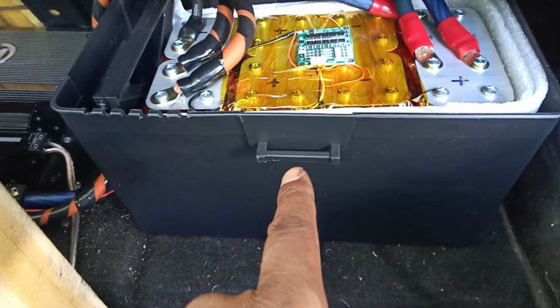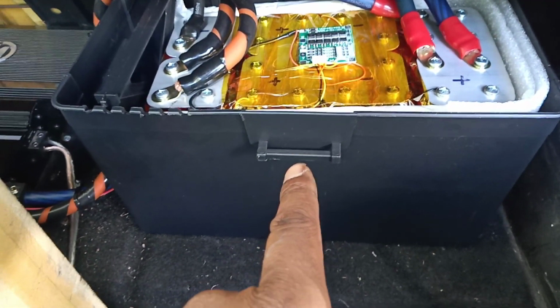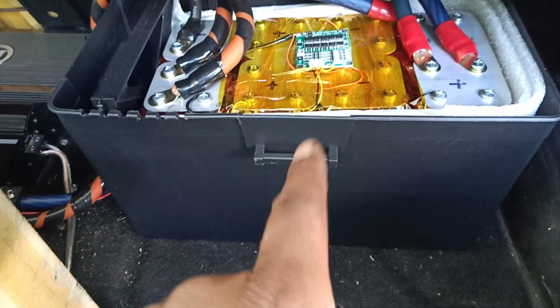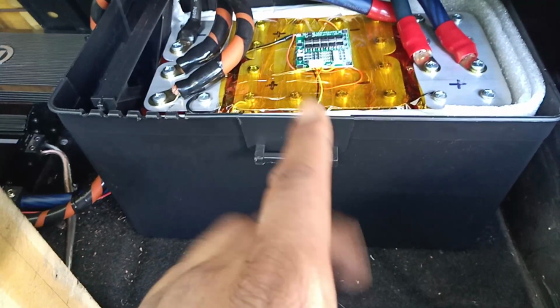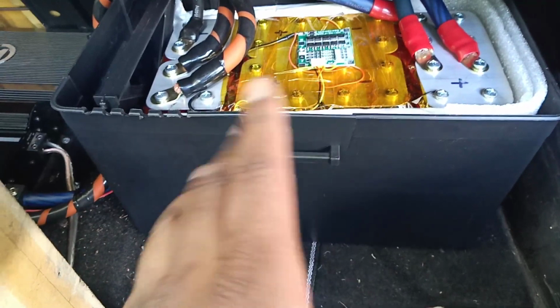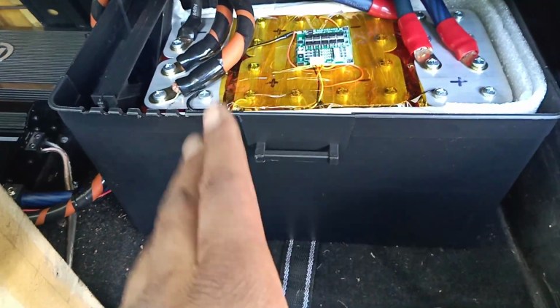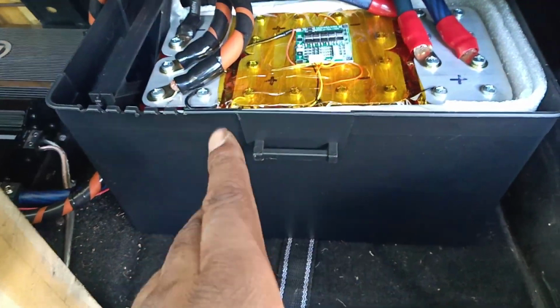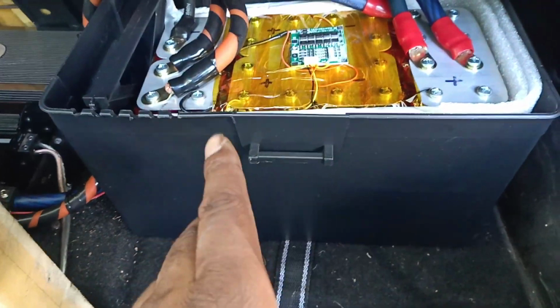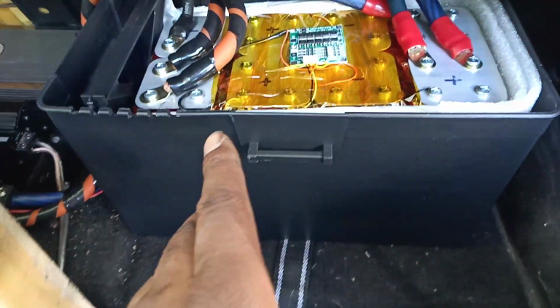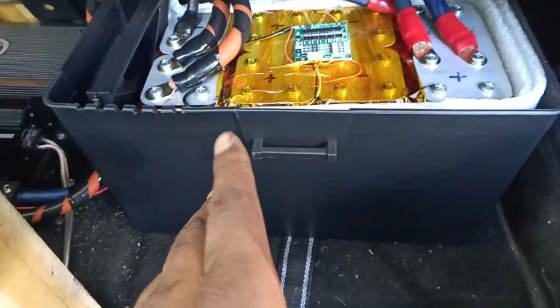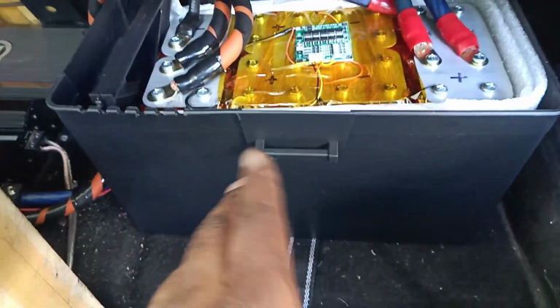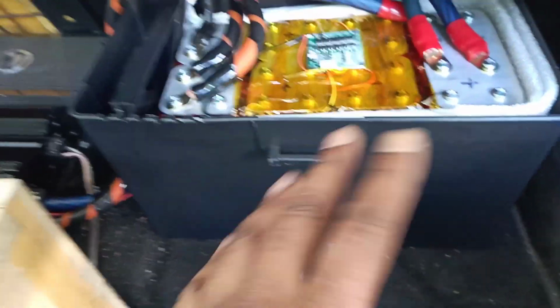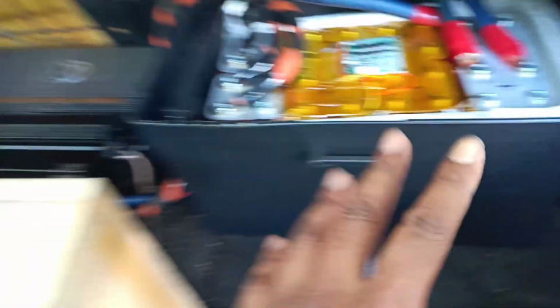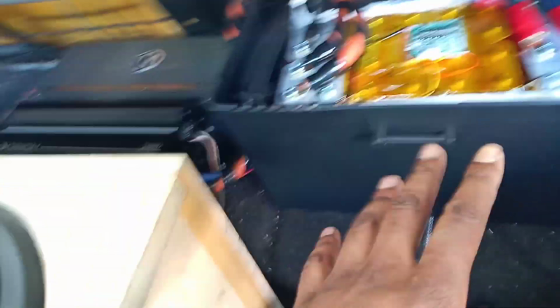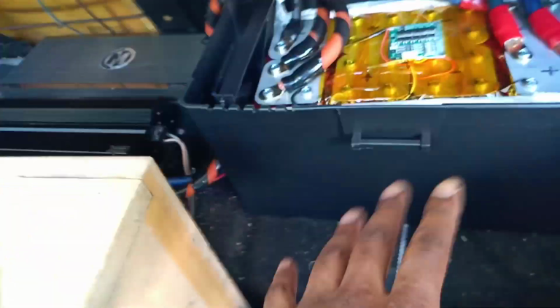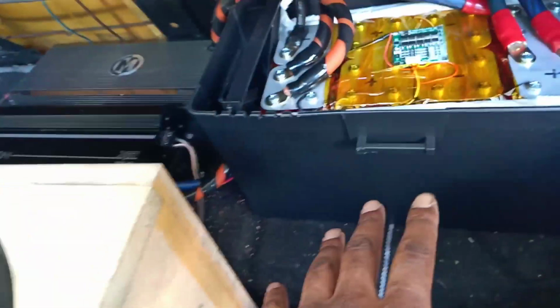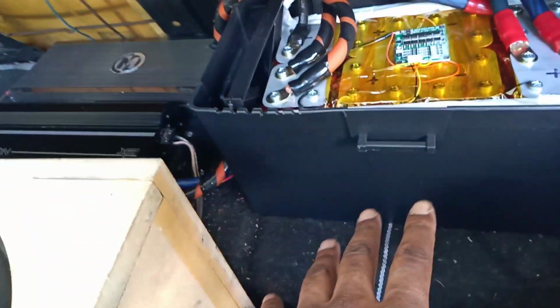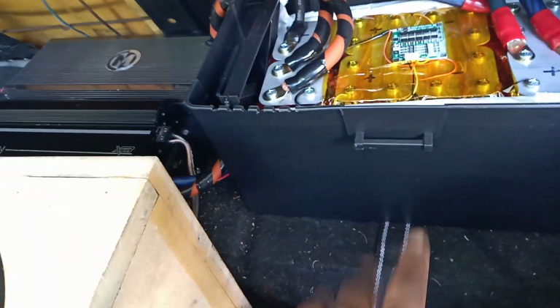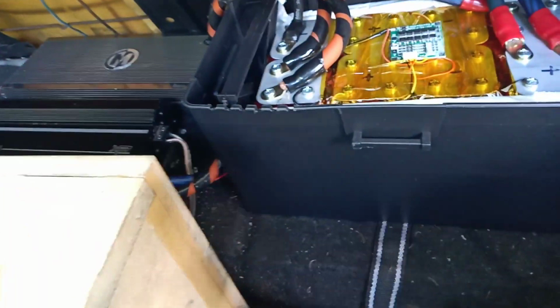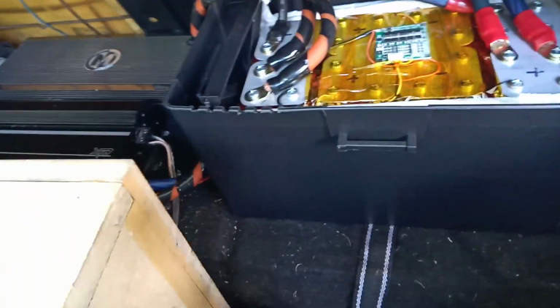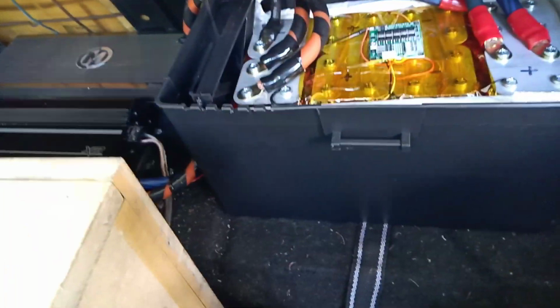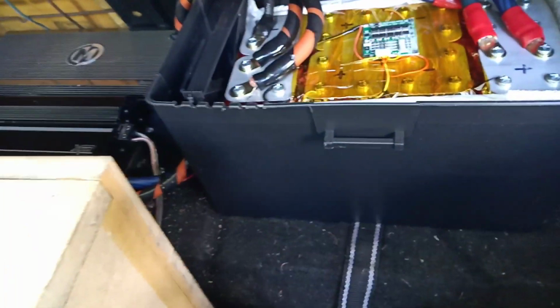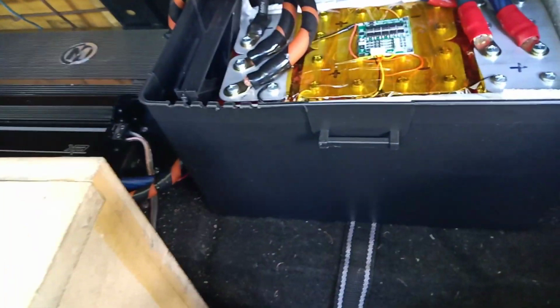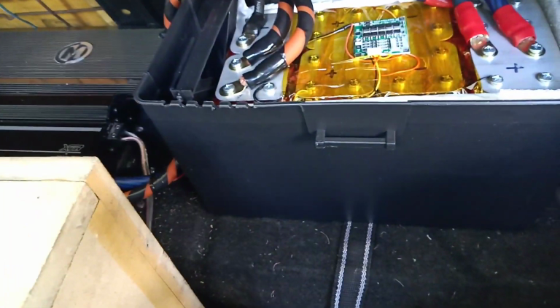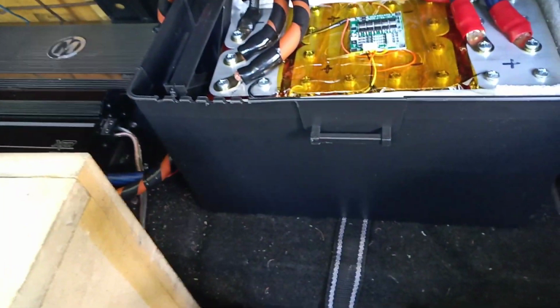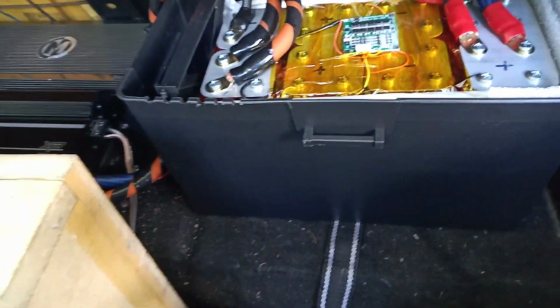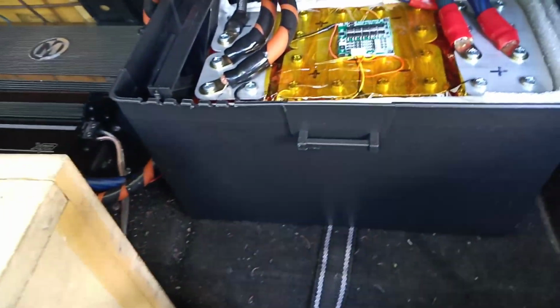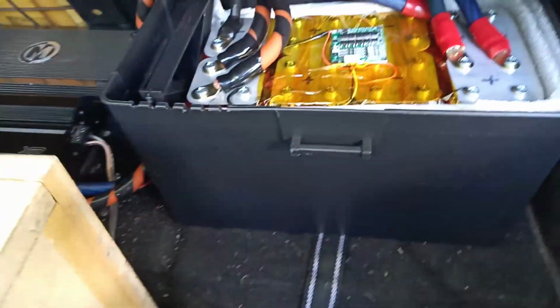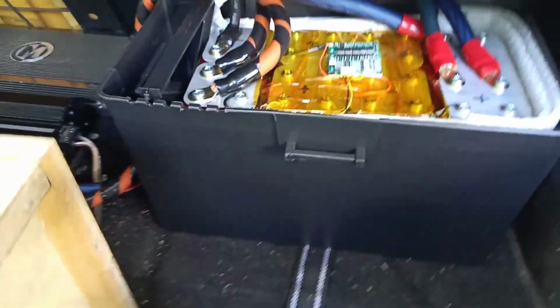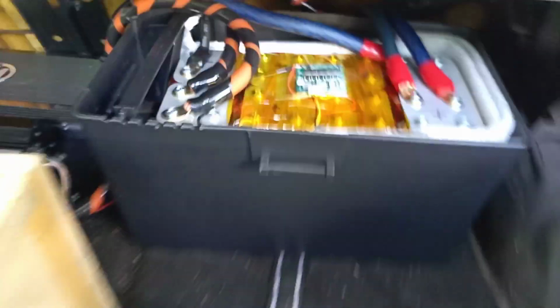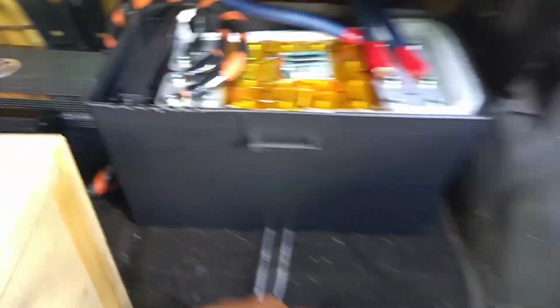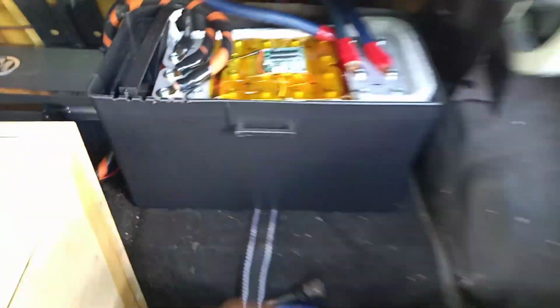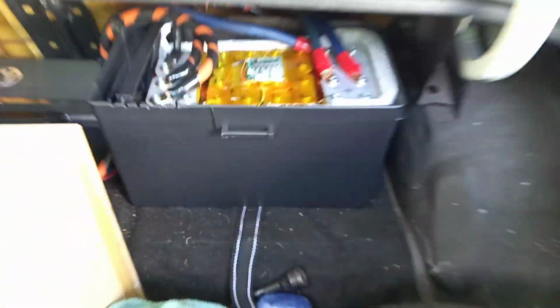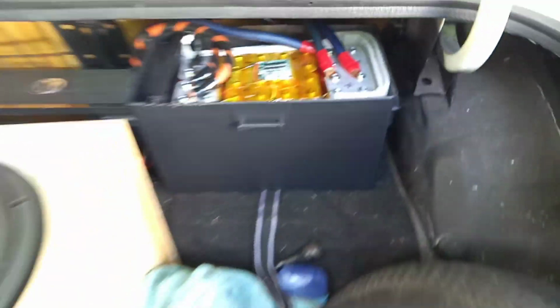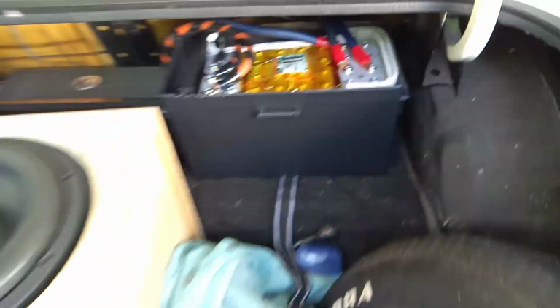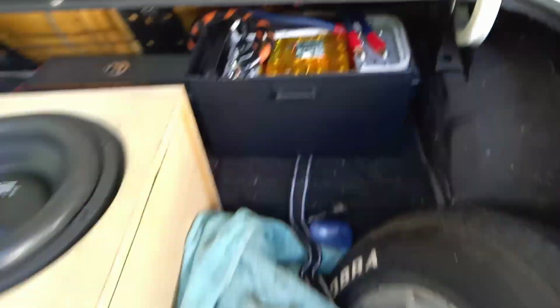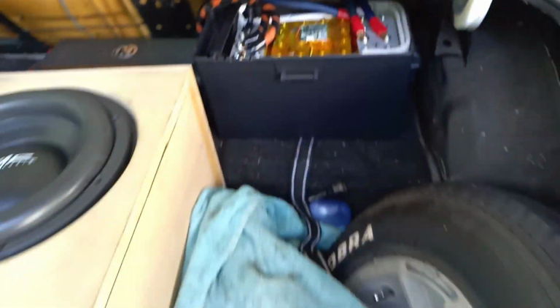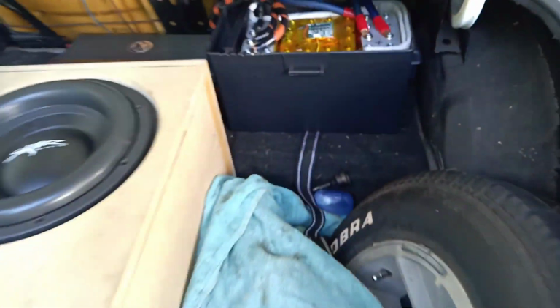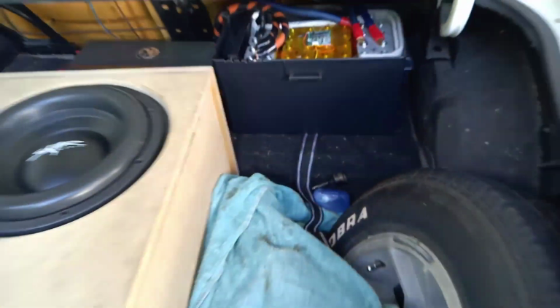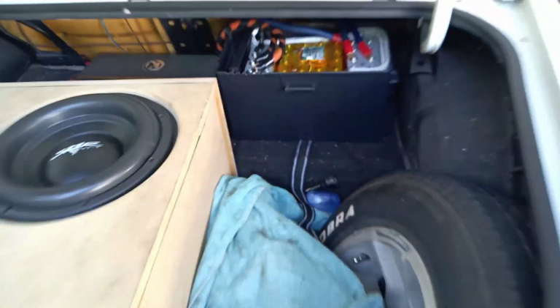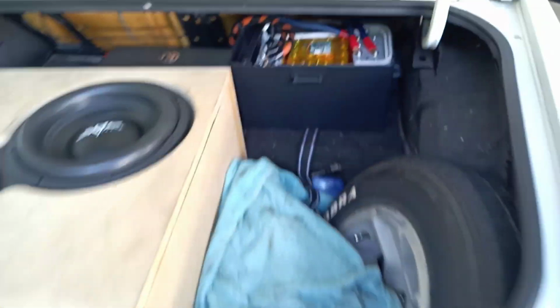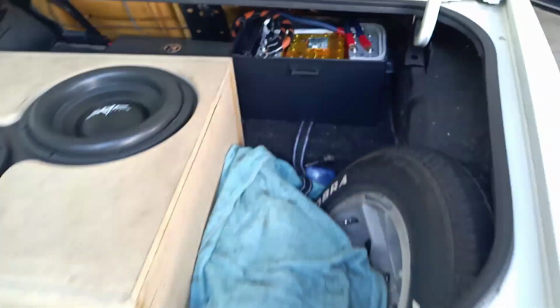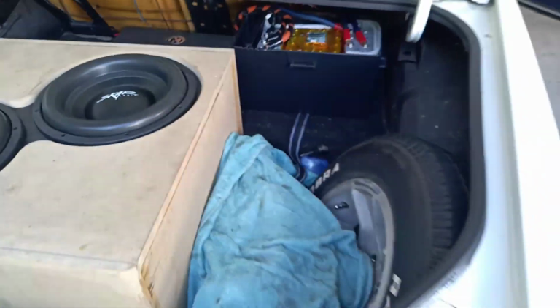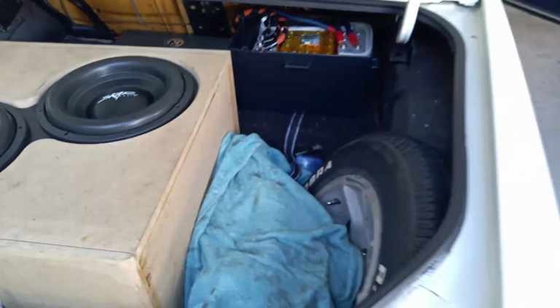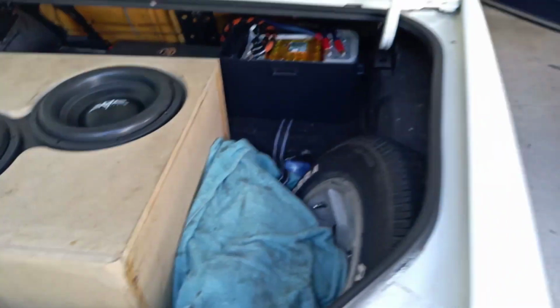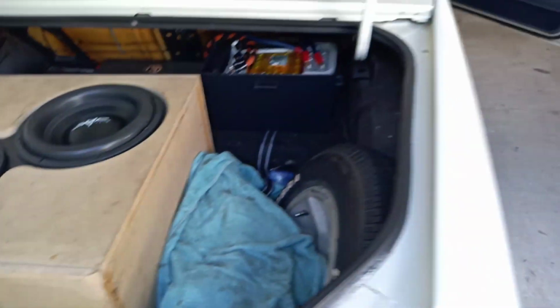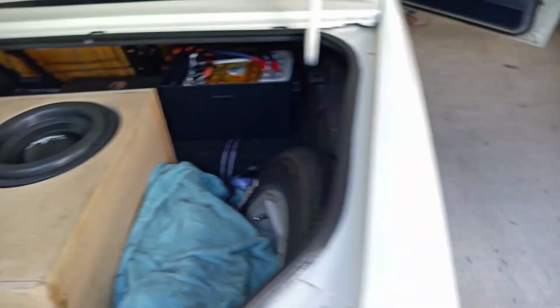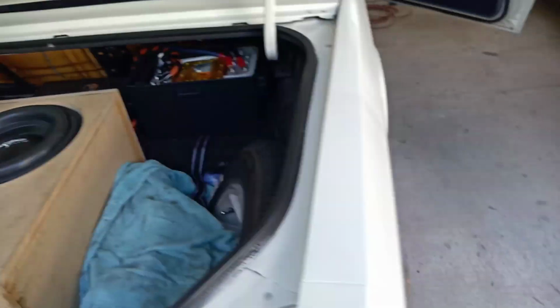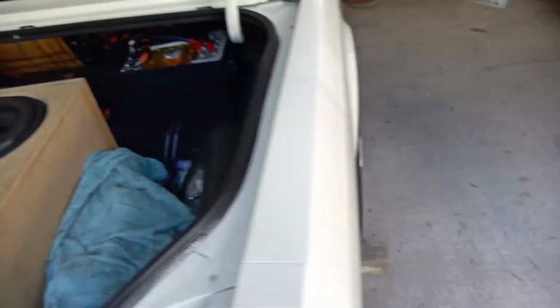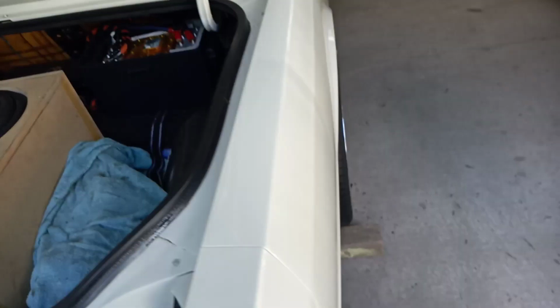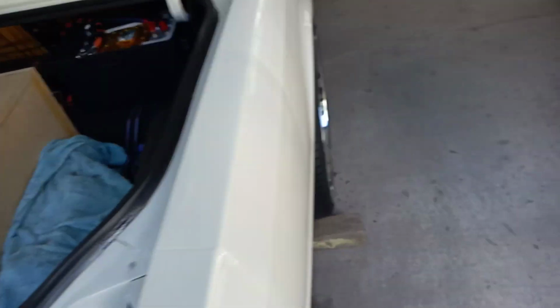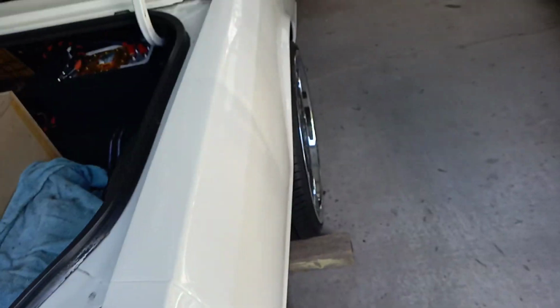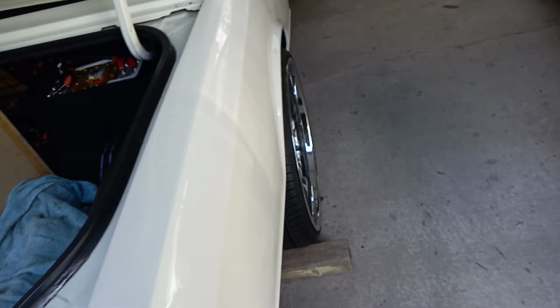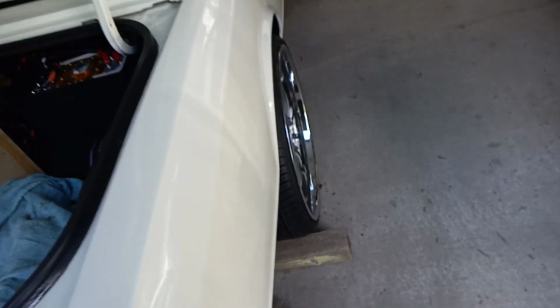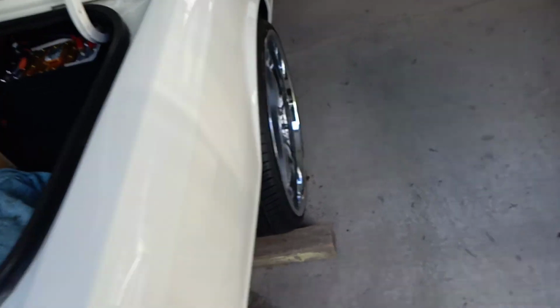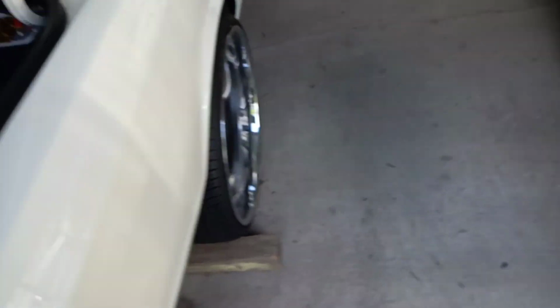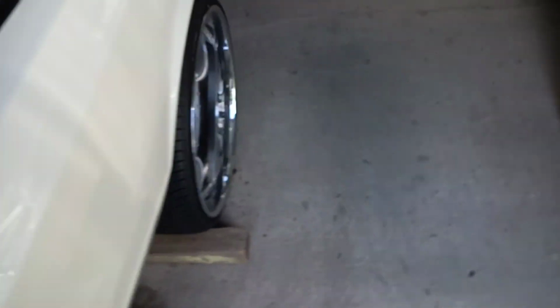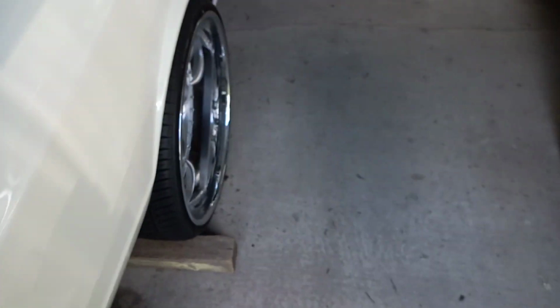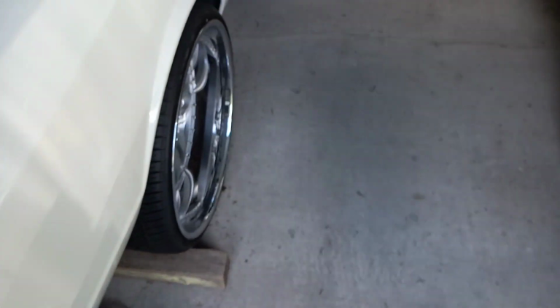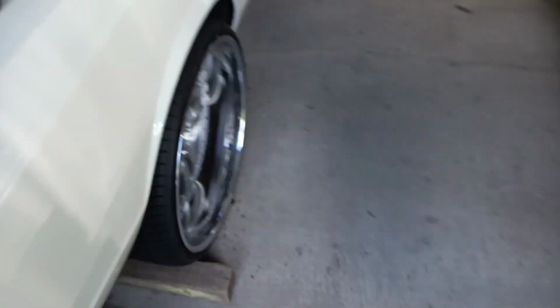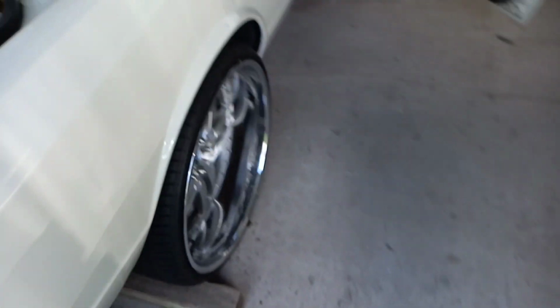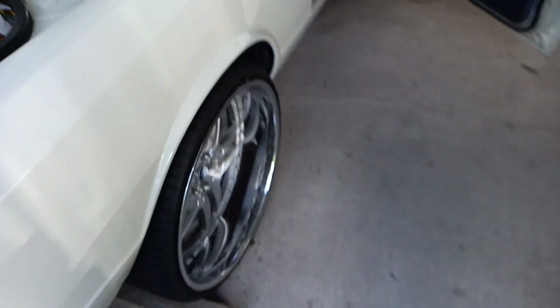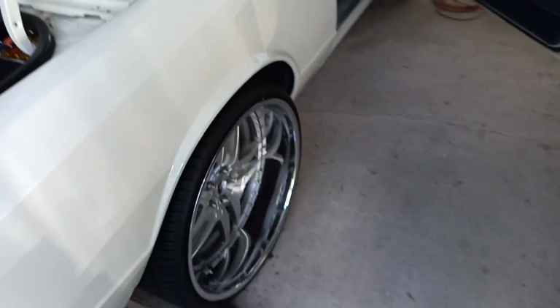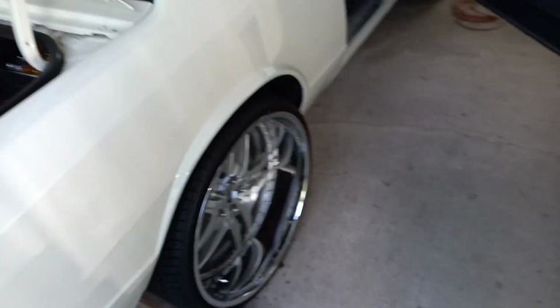It's pretty strong, but it wouldn't do good with this amp. But I can give you guys more of an update in a while. Like I said, I didn't do anything to the car.